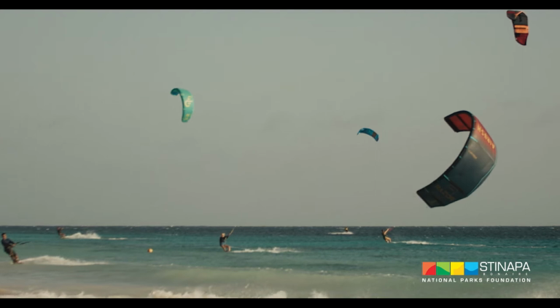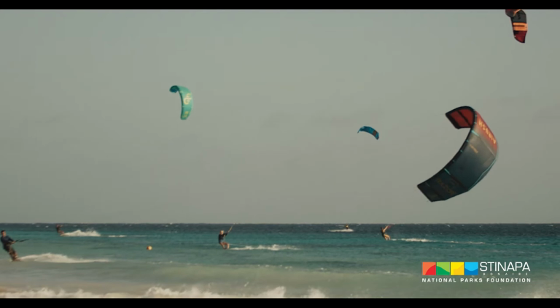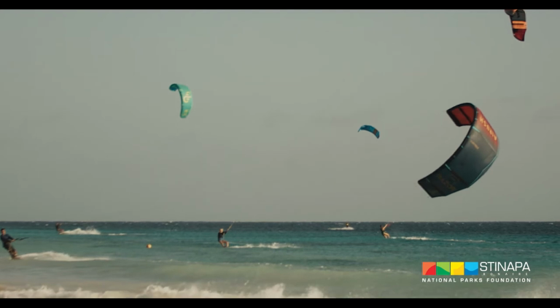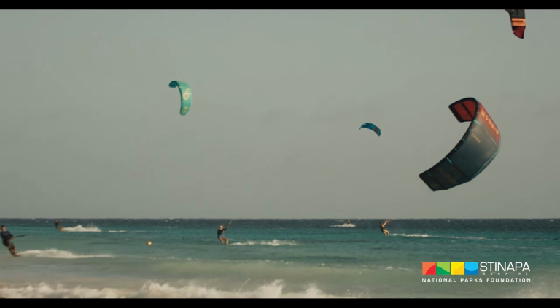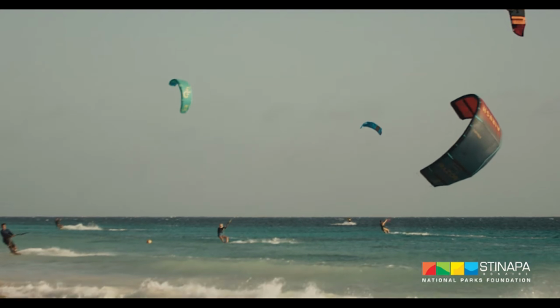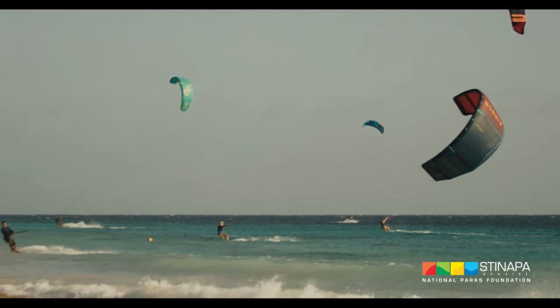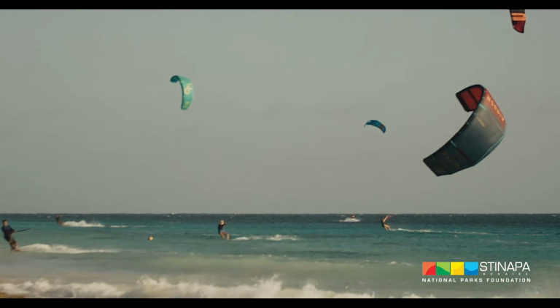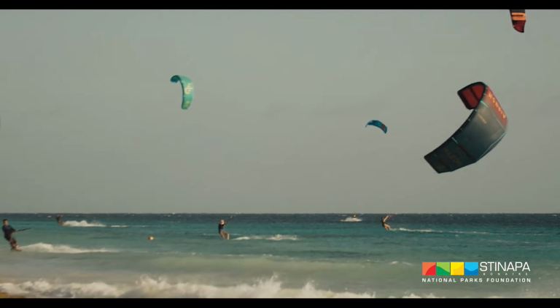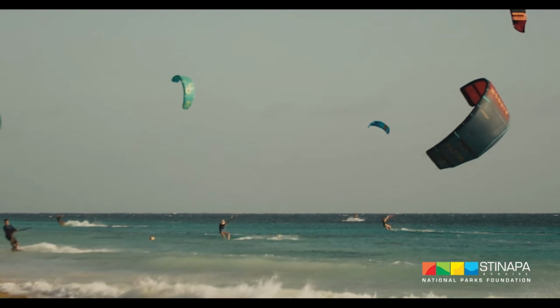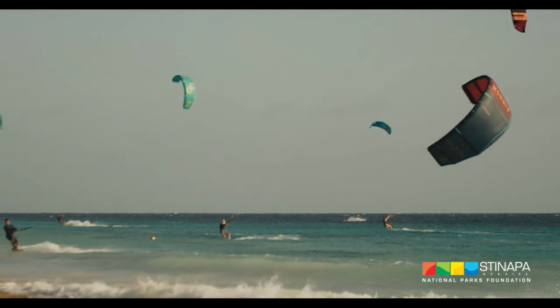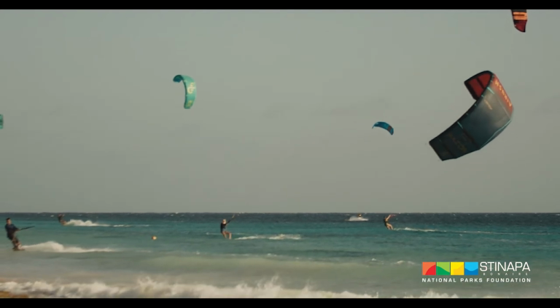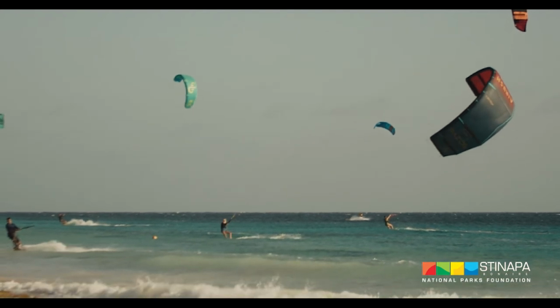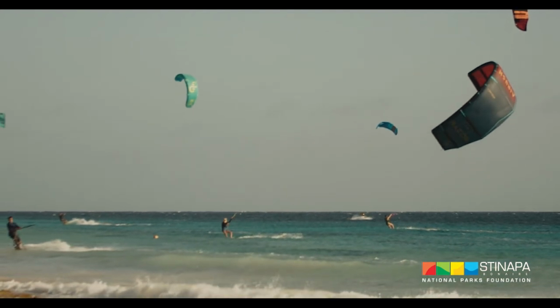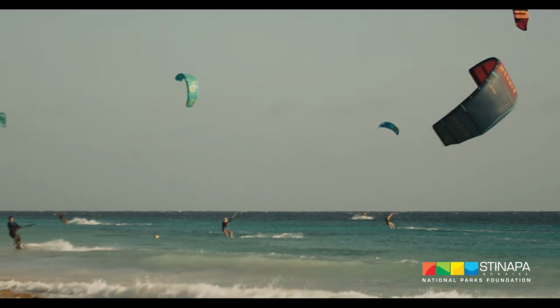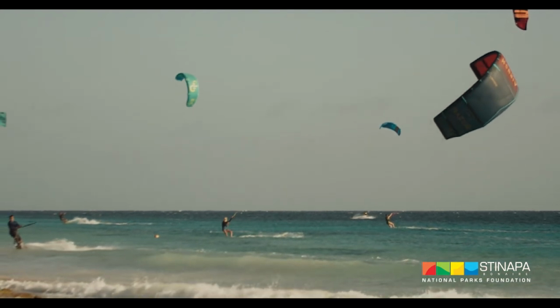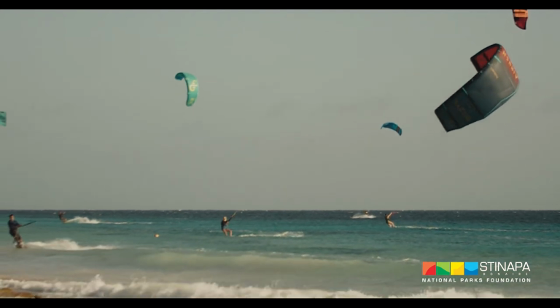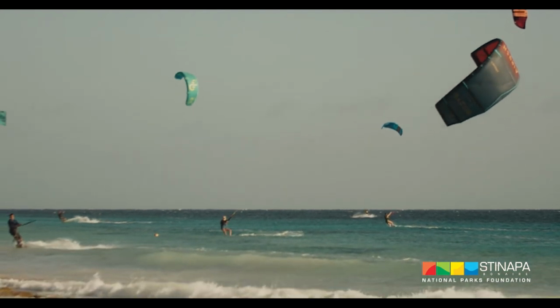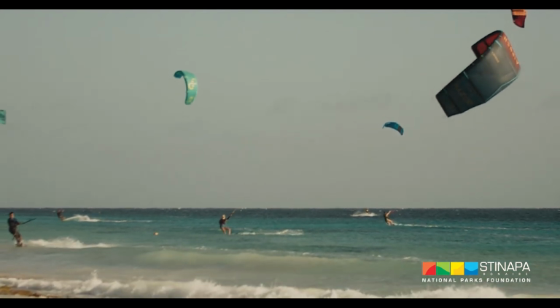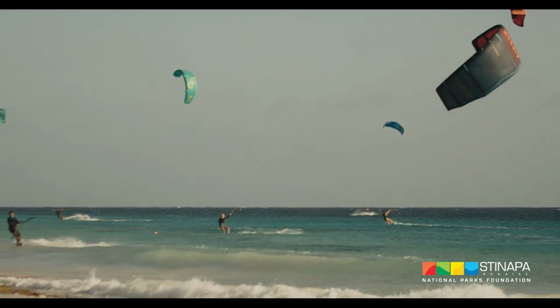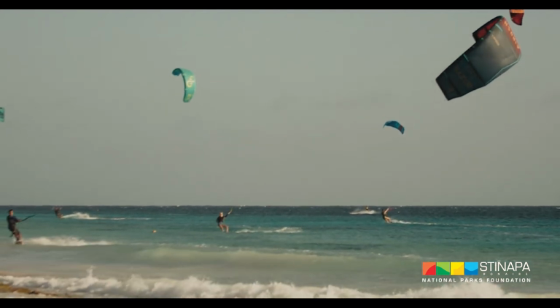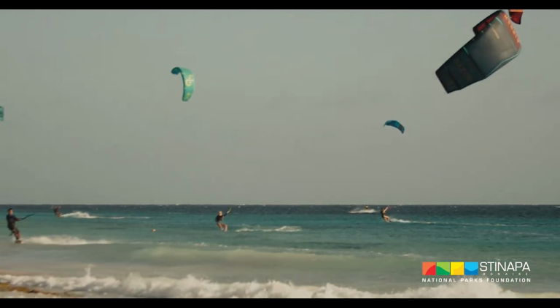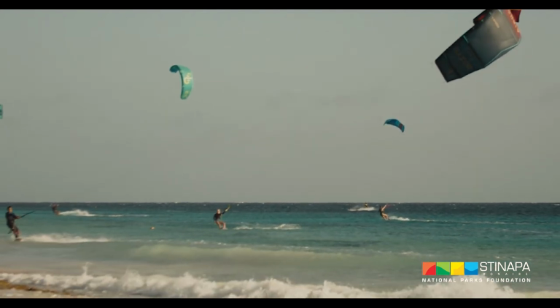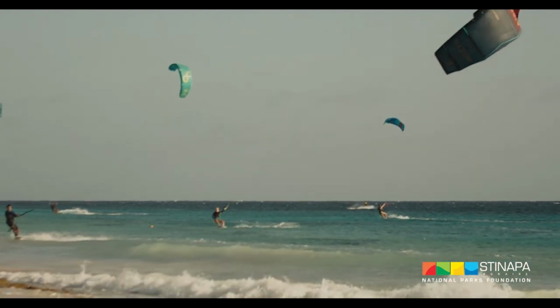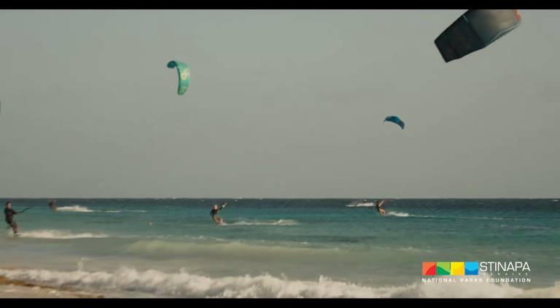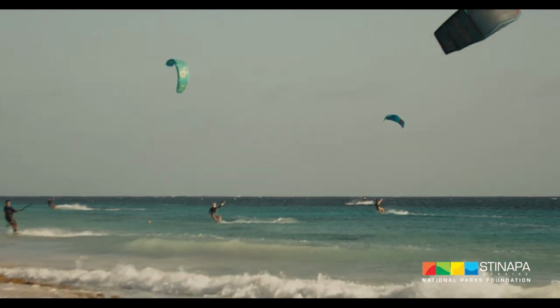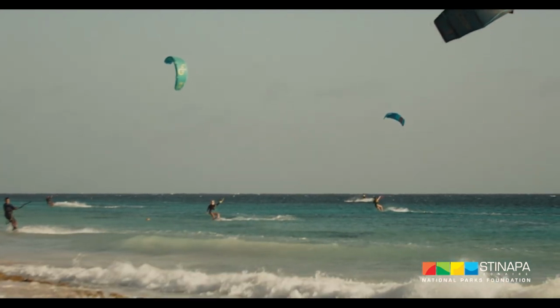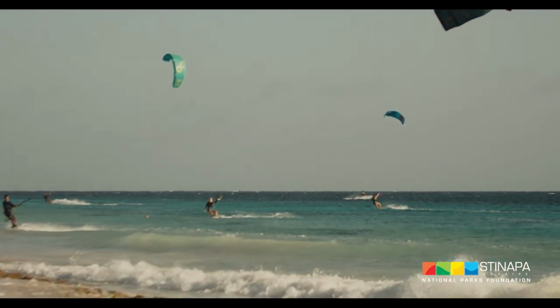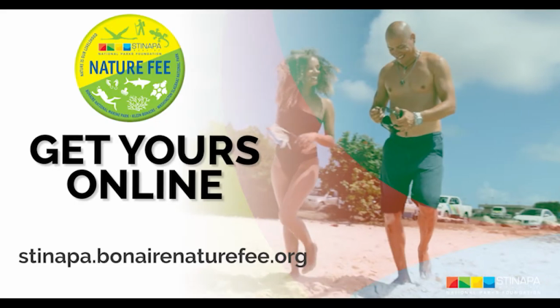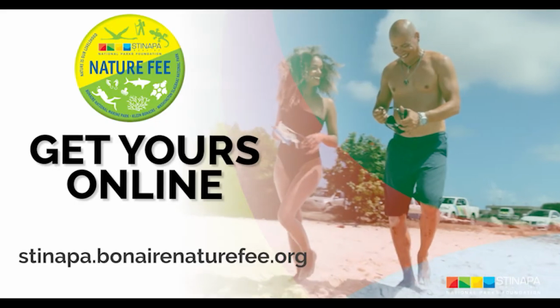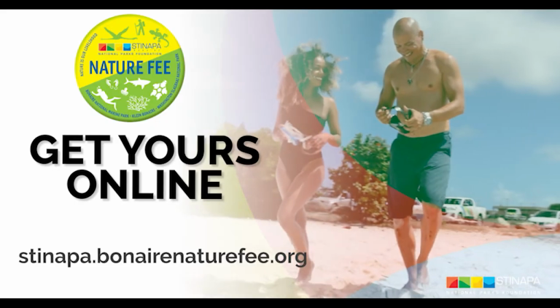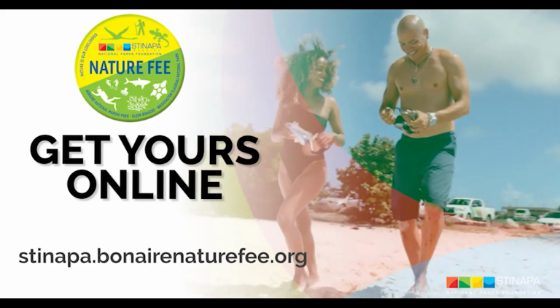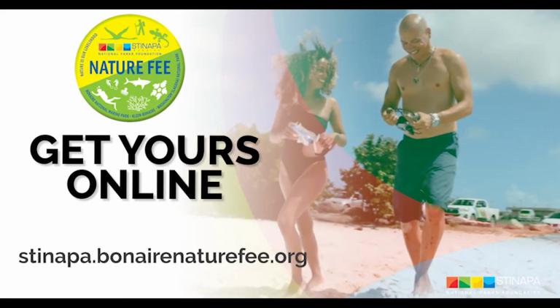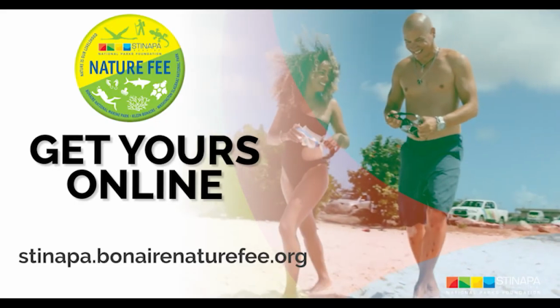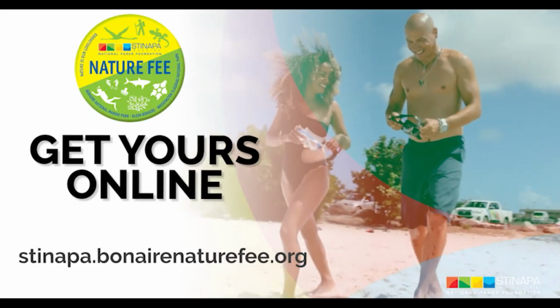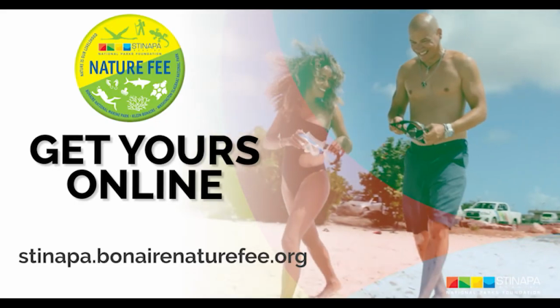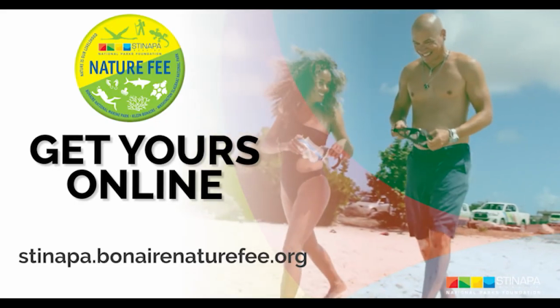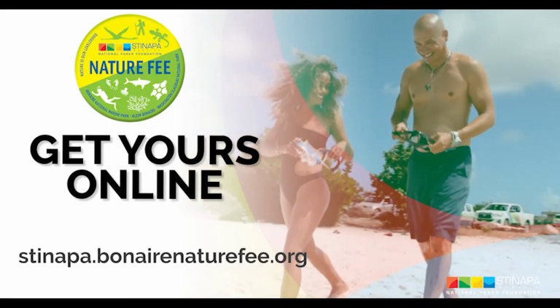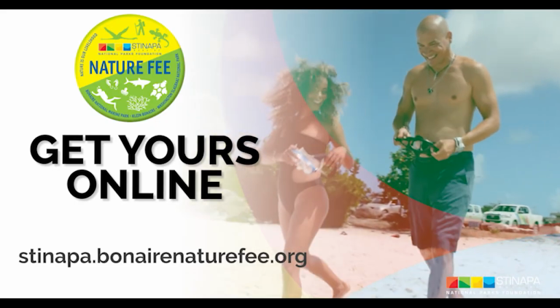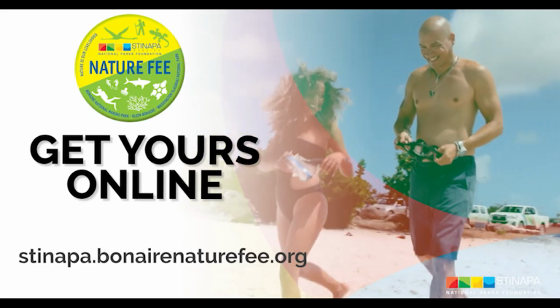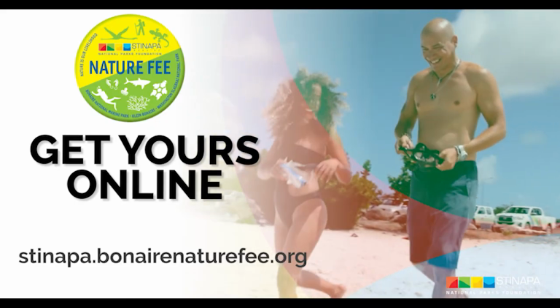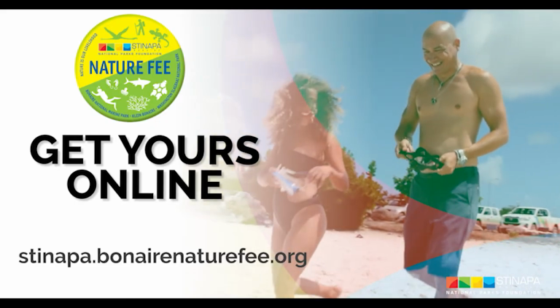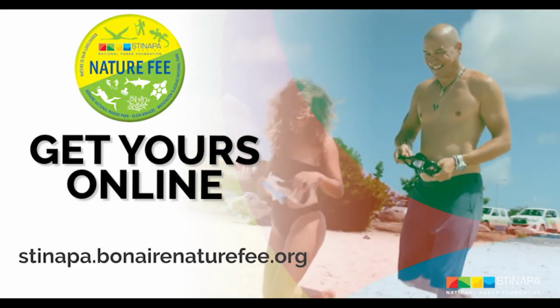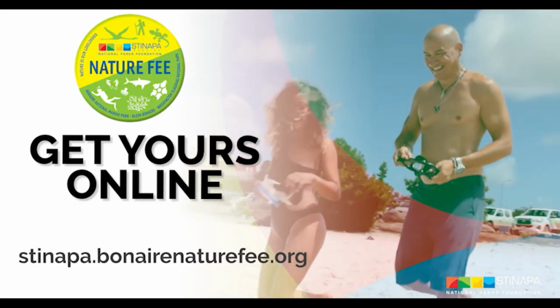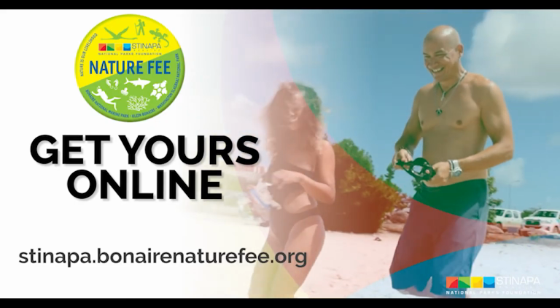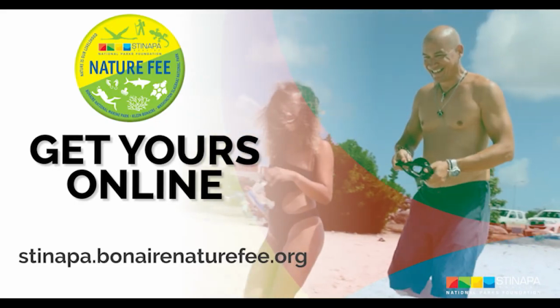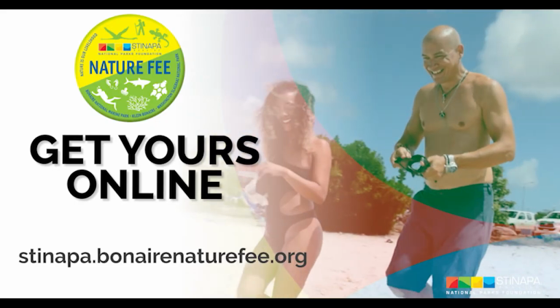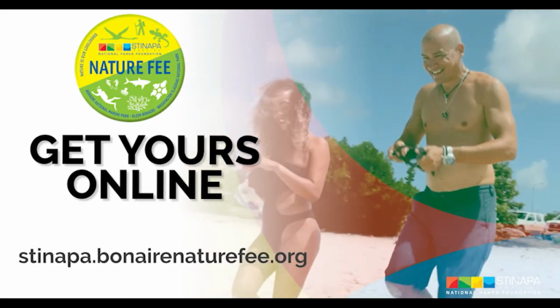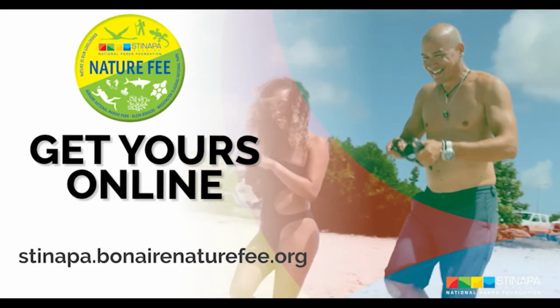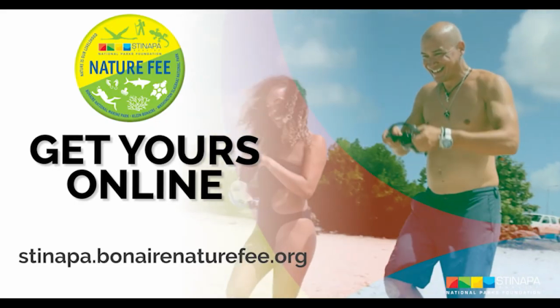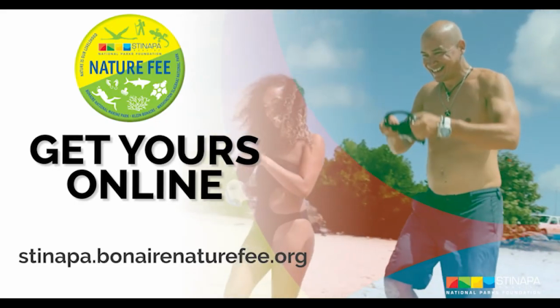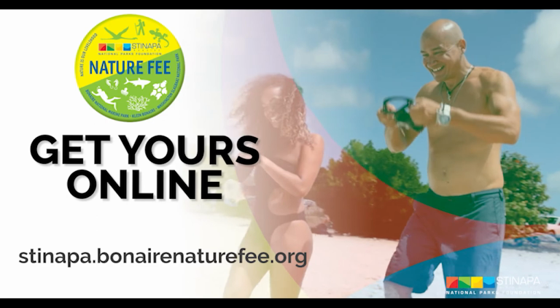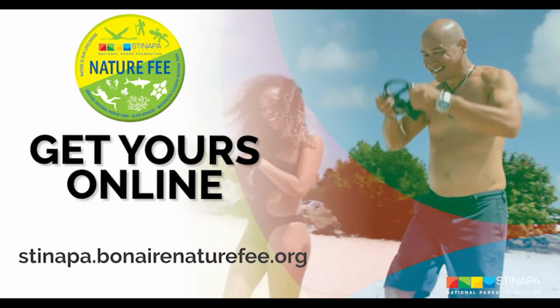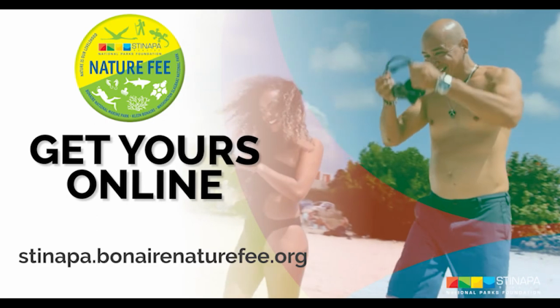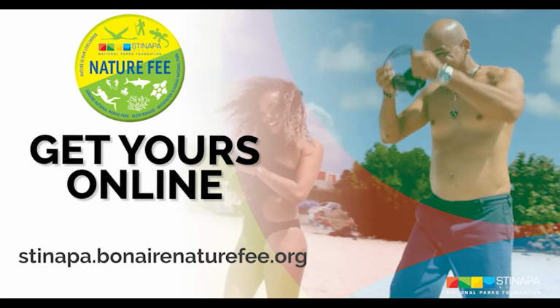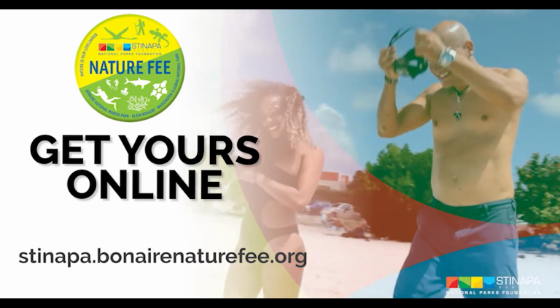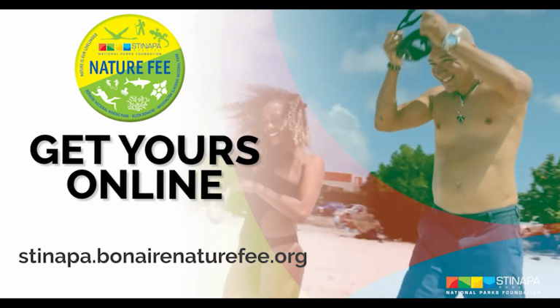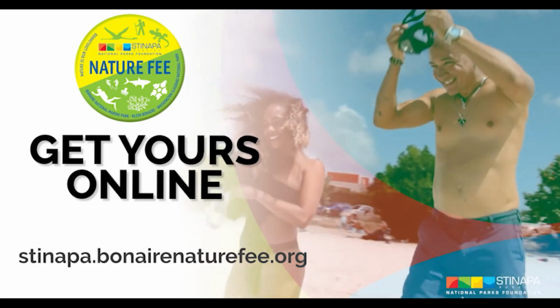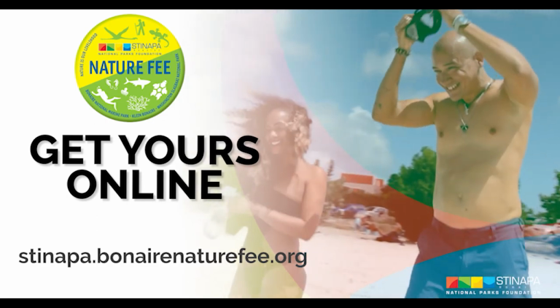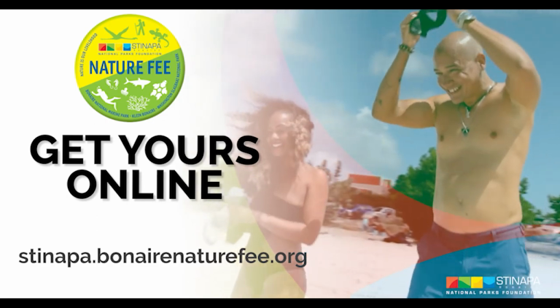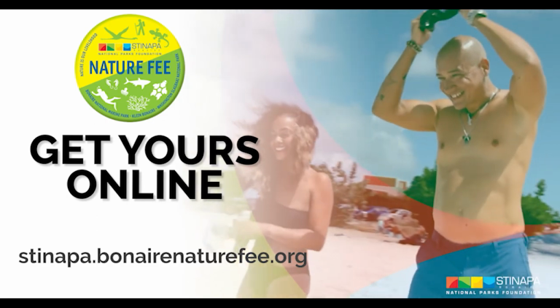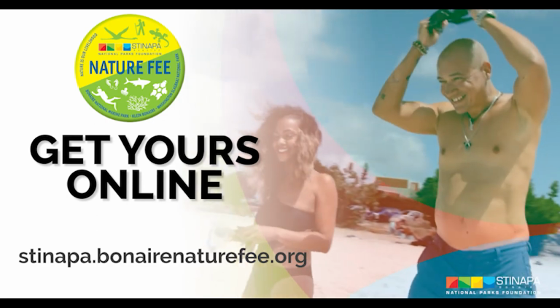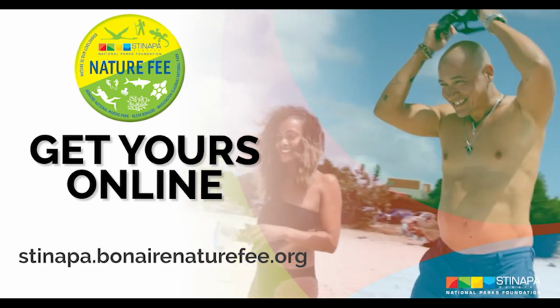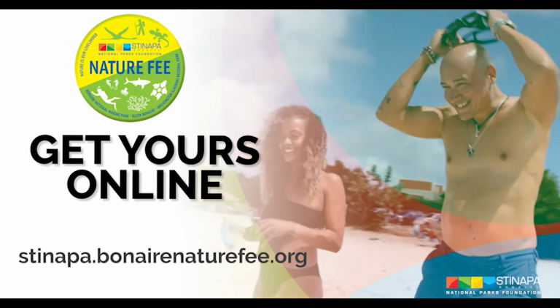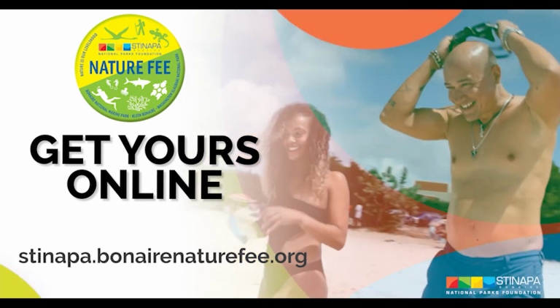If you're checking this video, you already paid your nature fee. If not, check that out first before we continue.